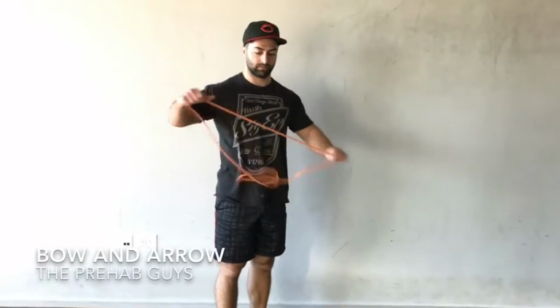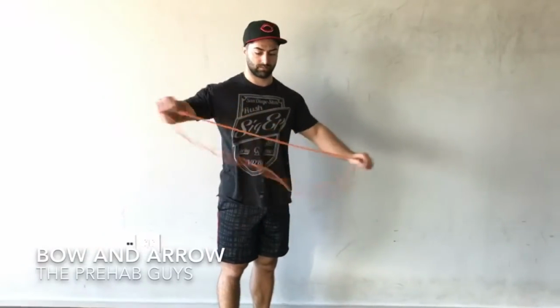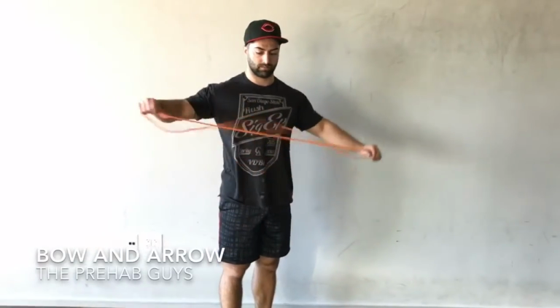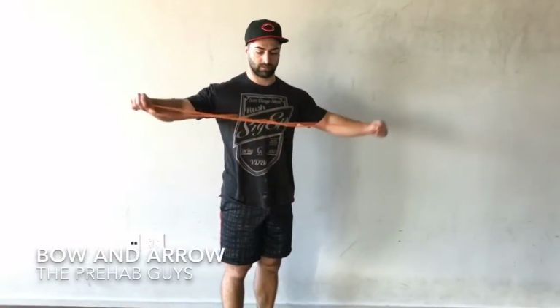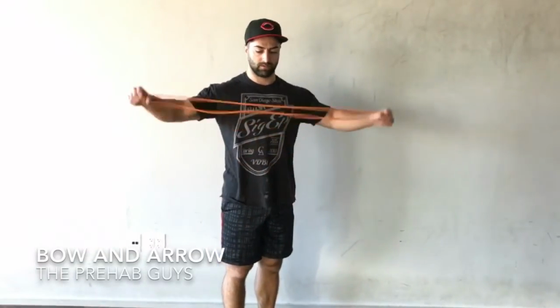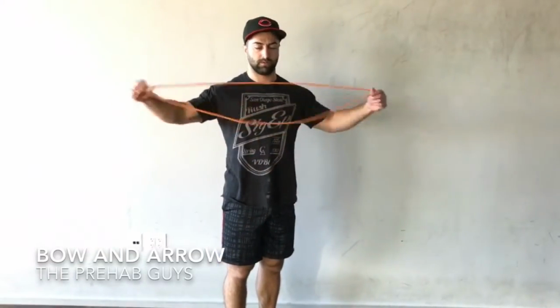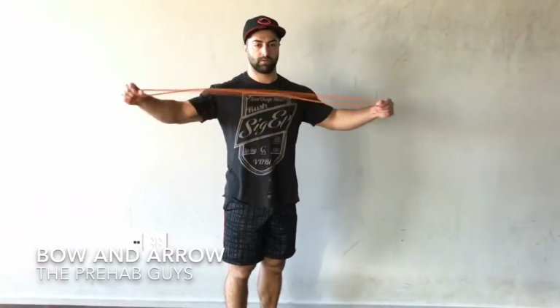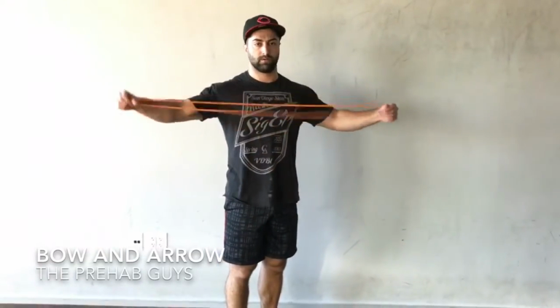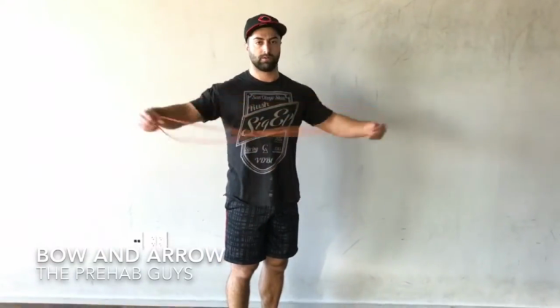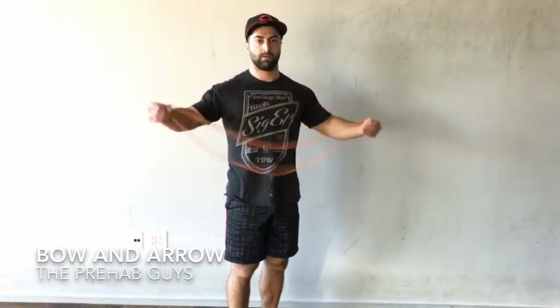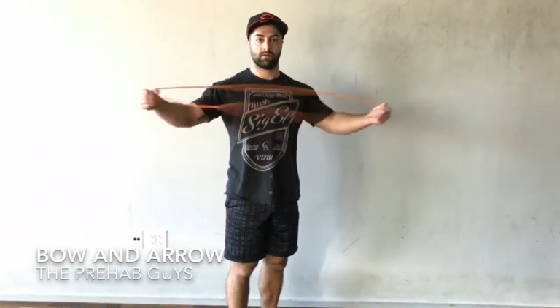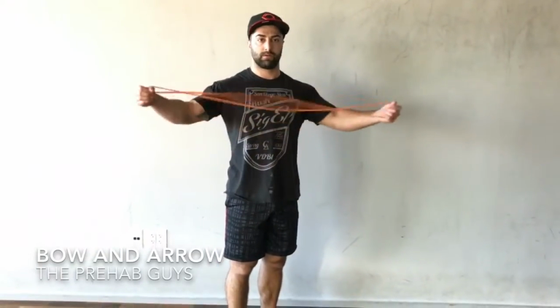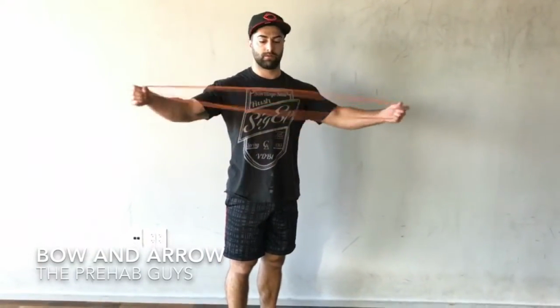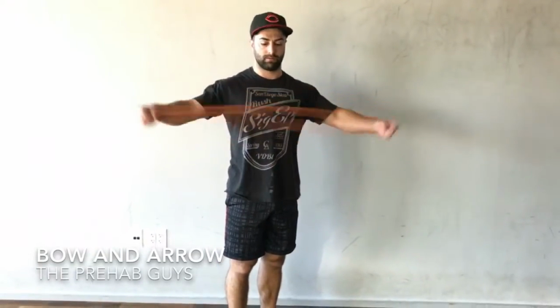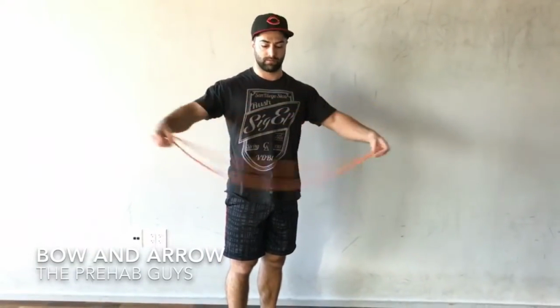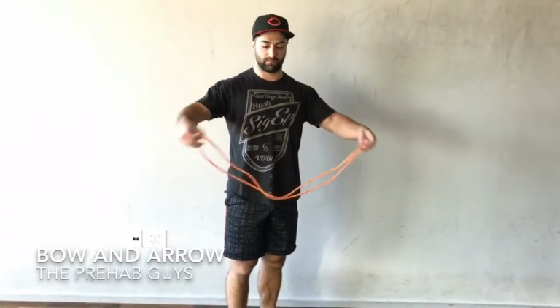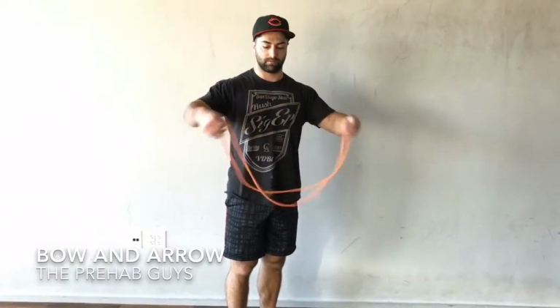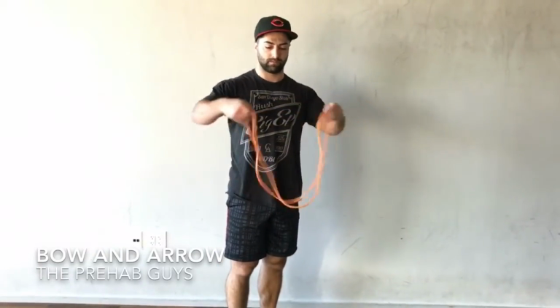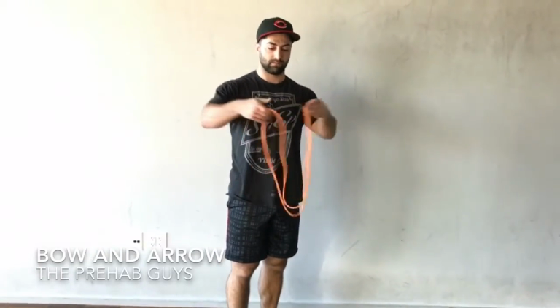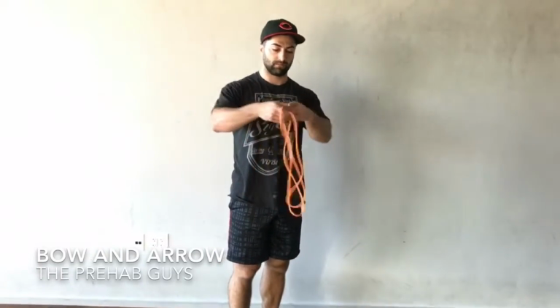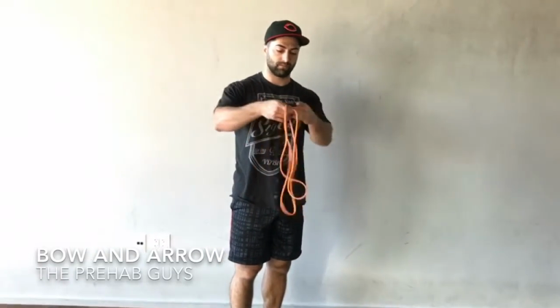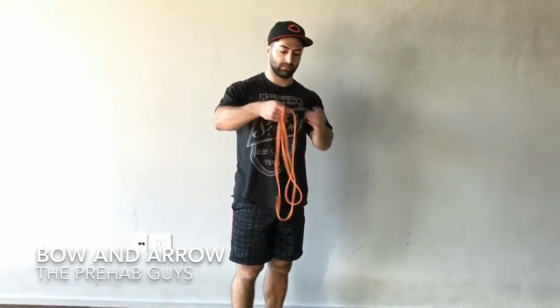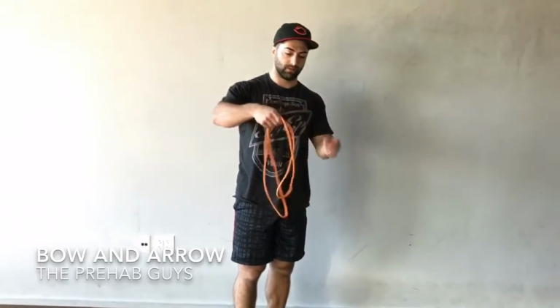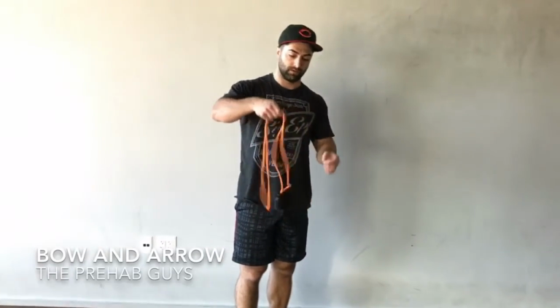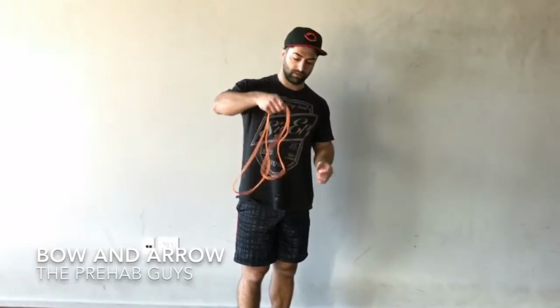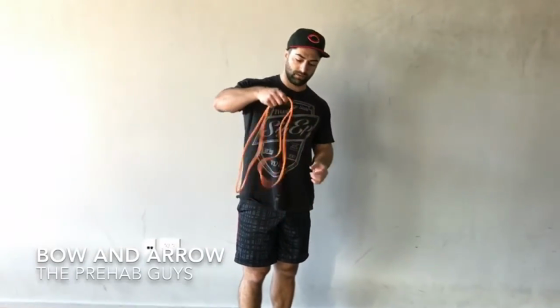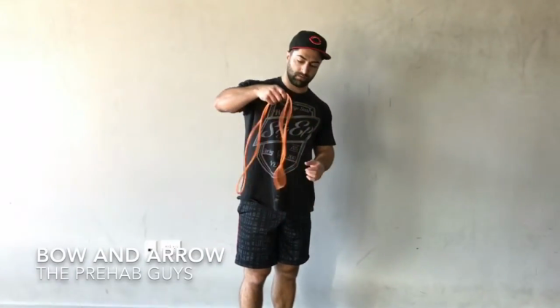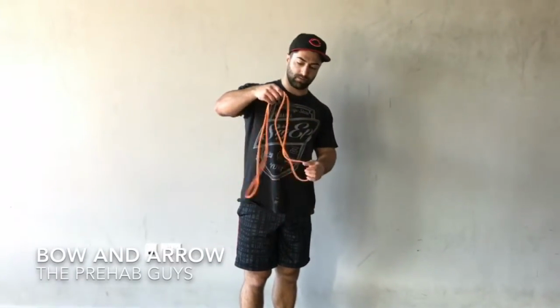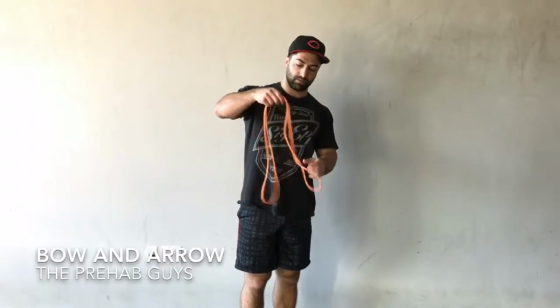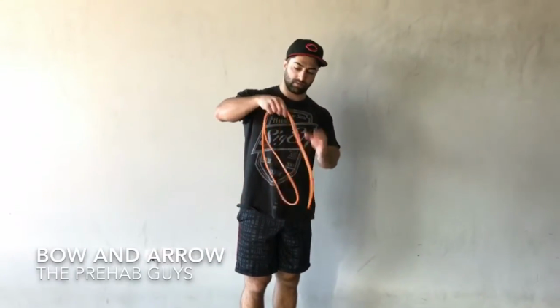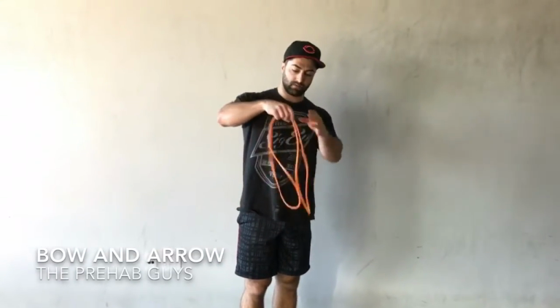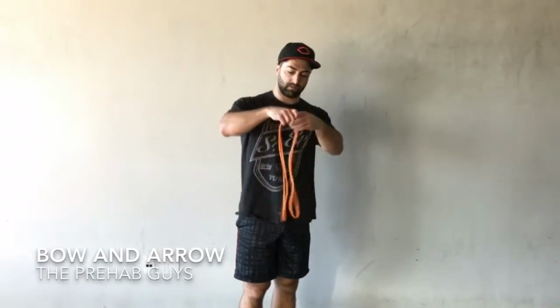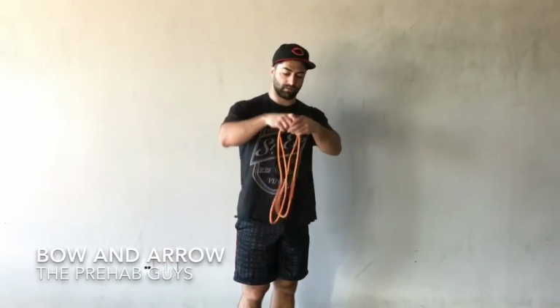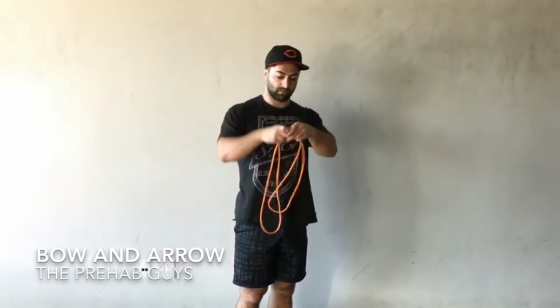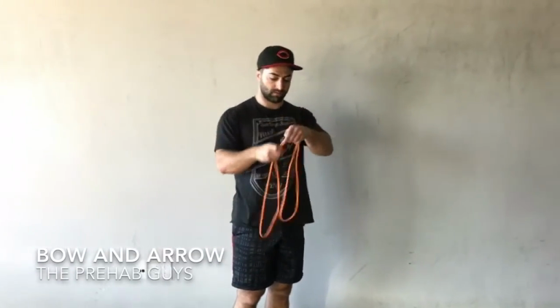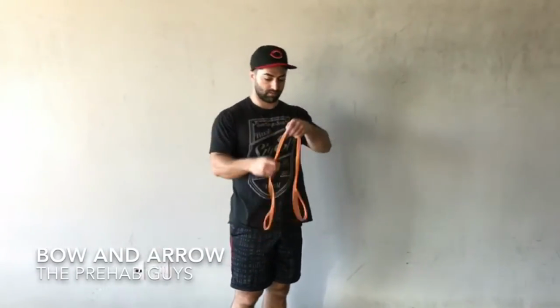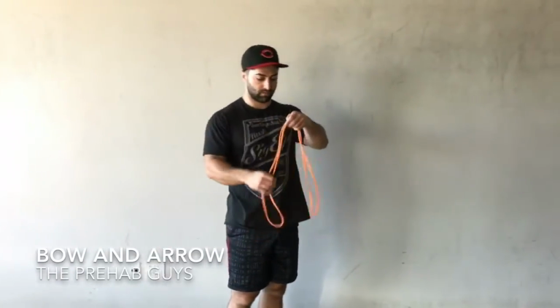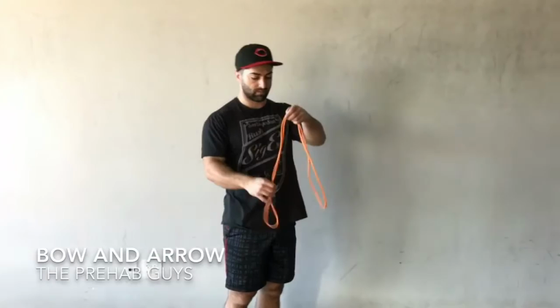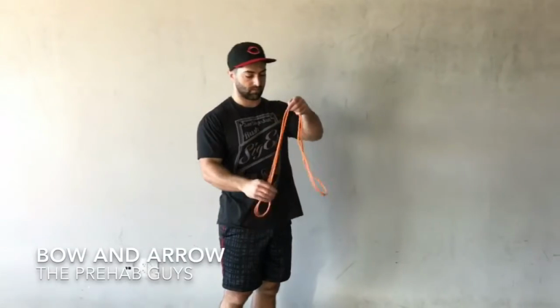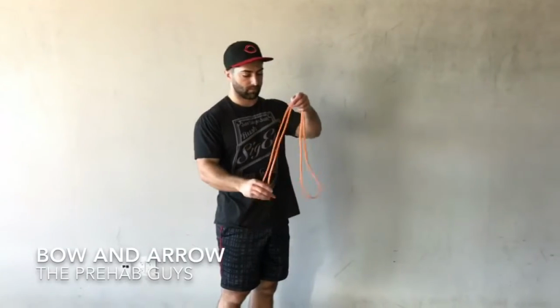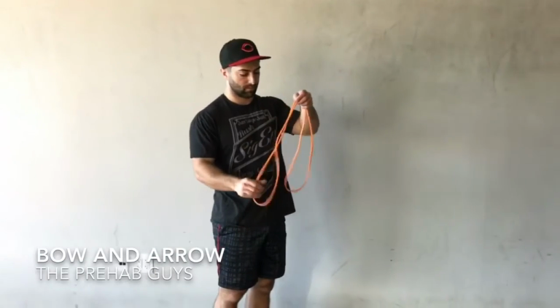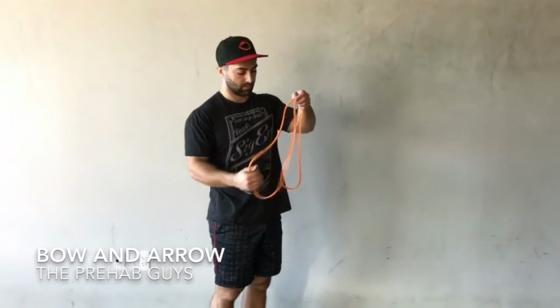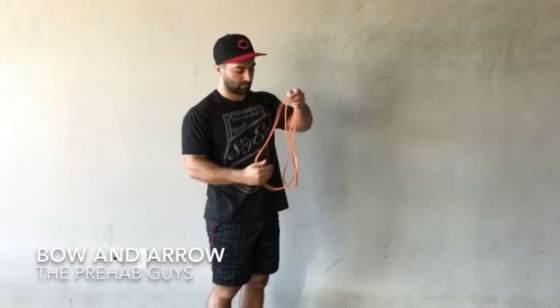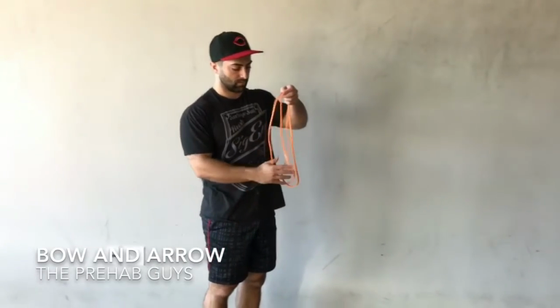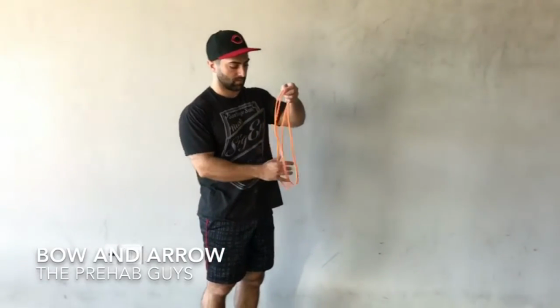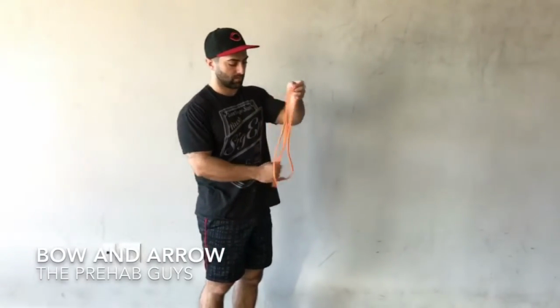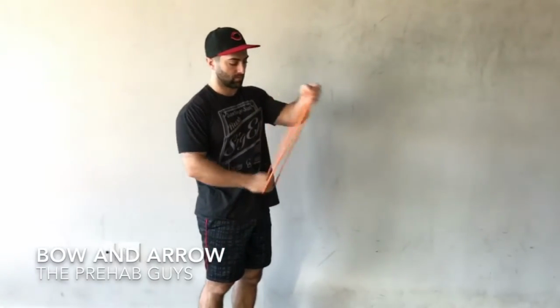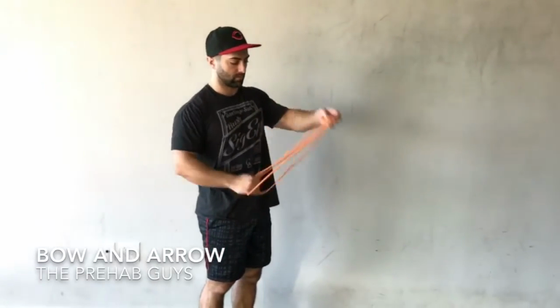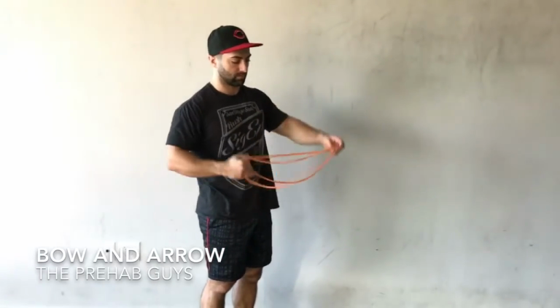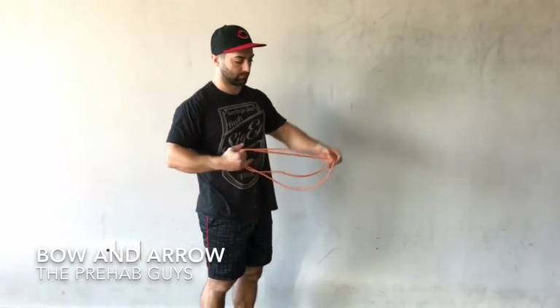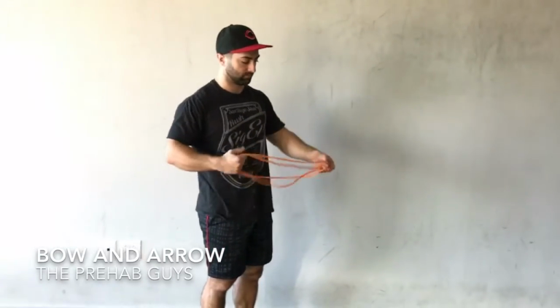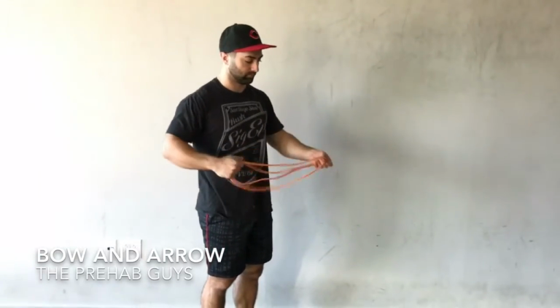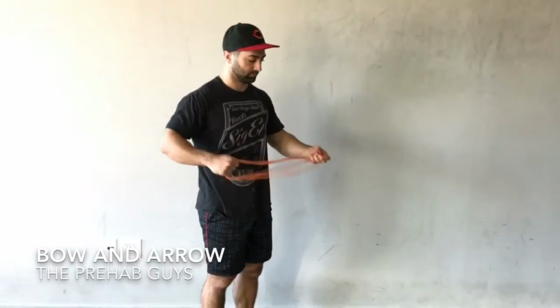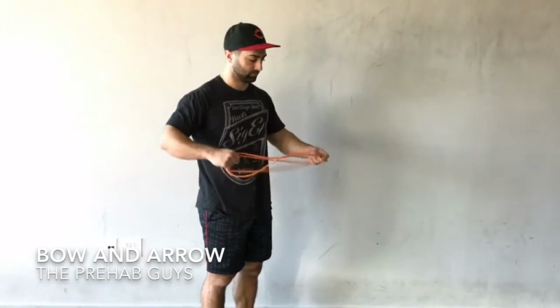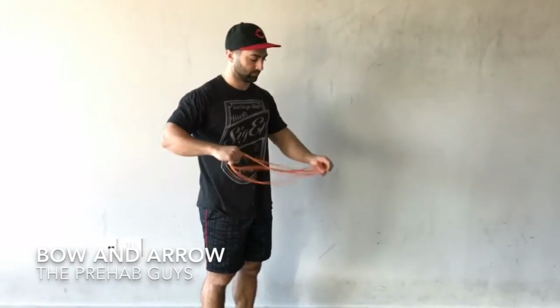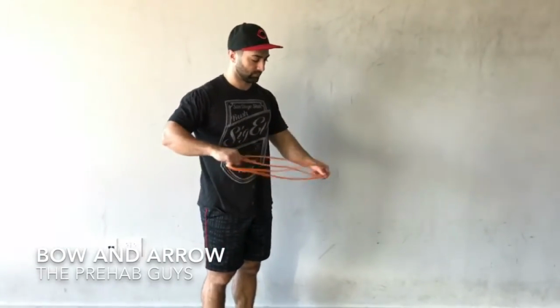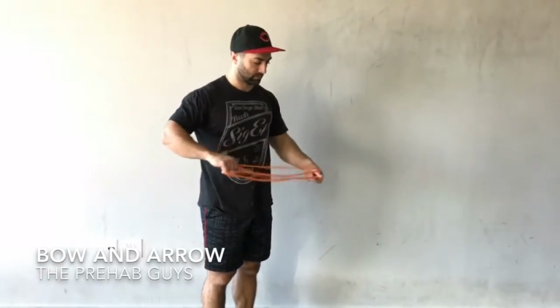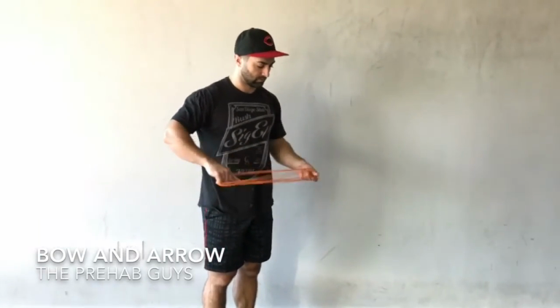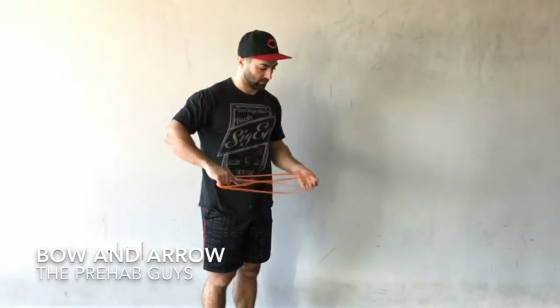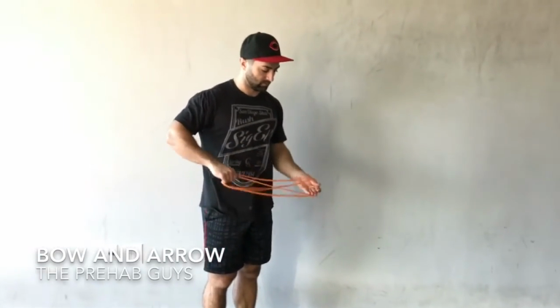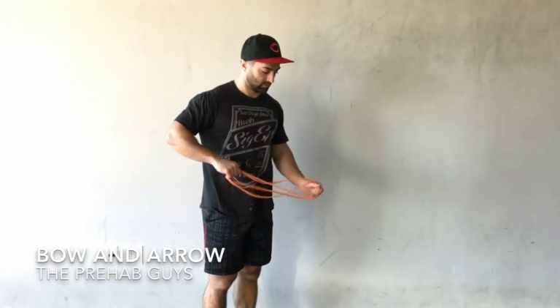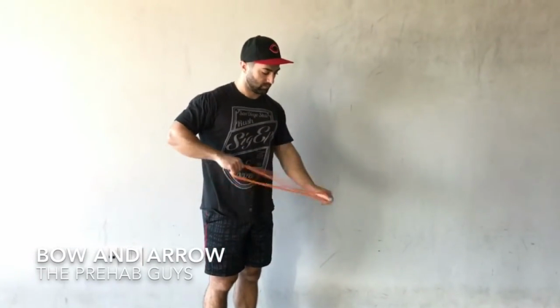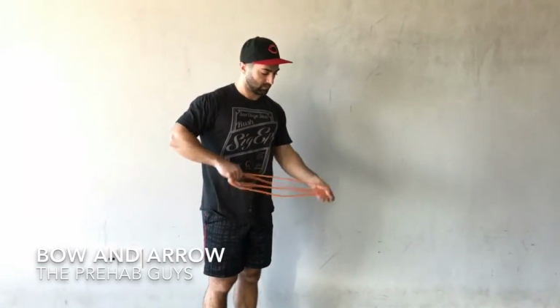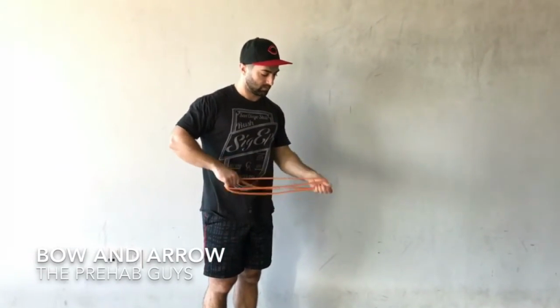The bow and arrow exercise is great for targeting the lower trapezius. You may hold the band or tie it down to a stable surface.